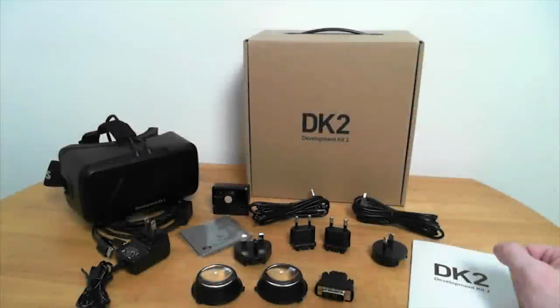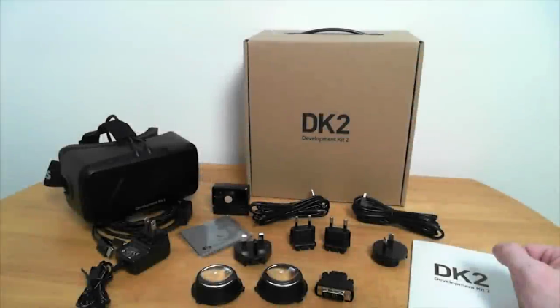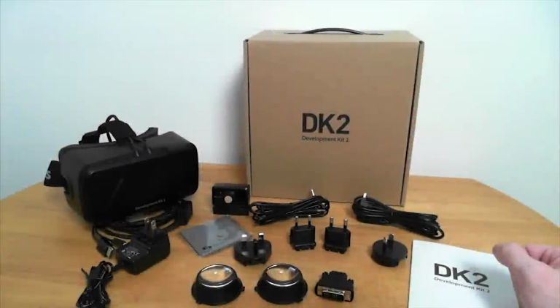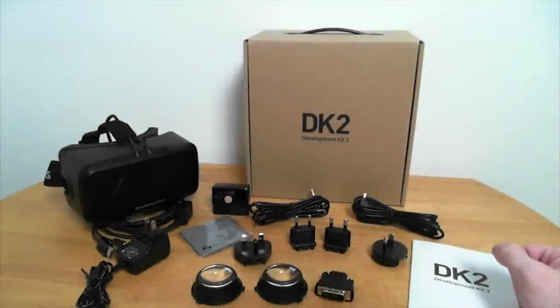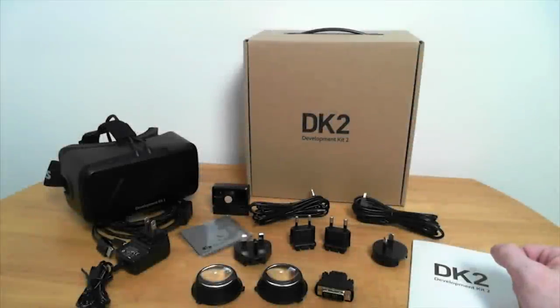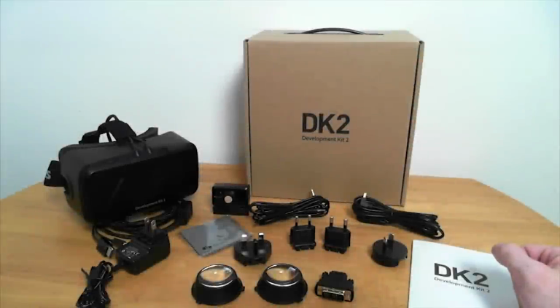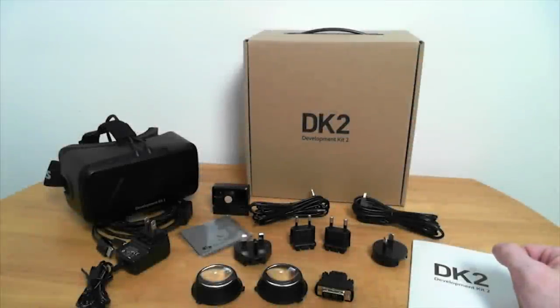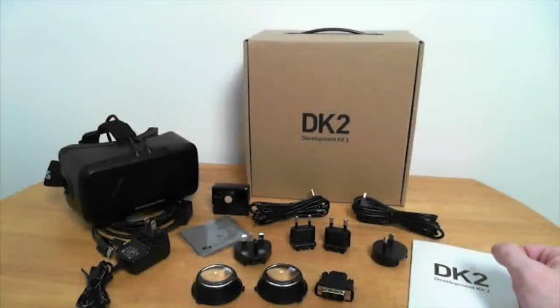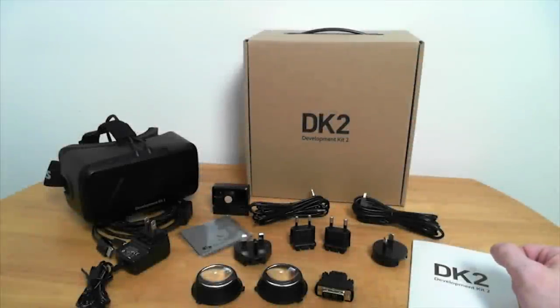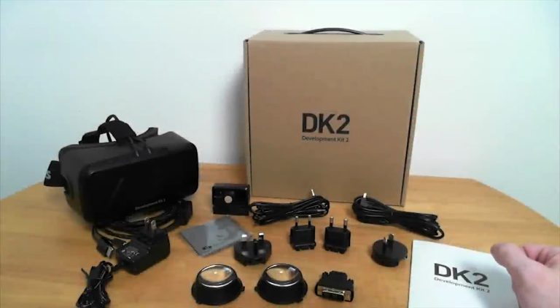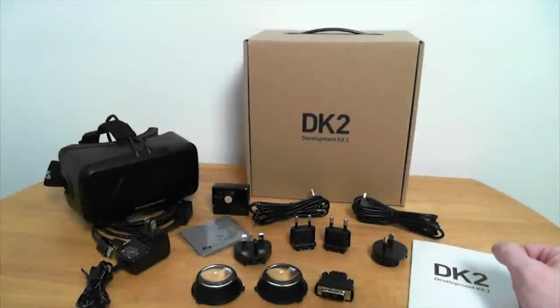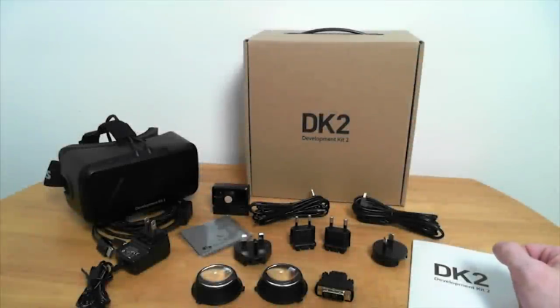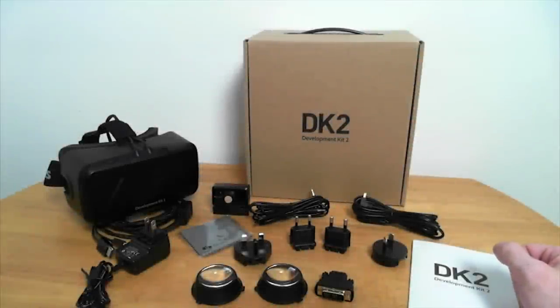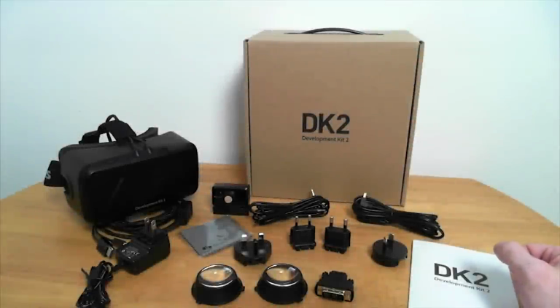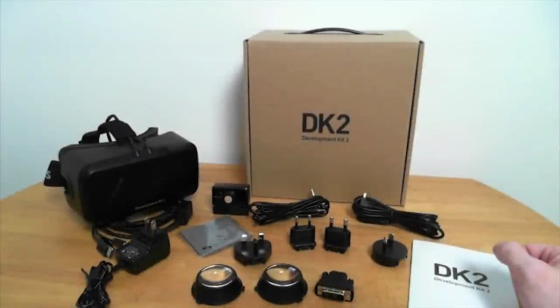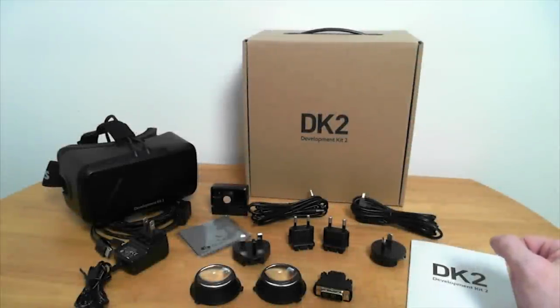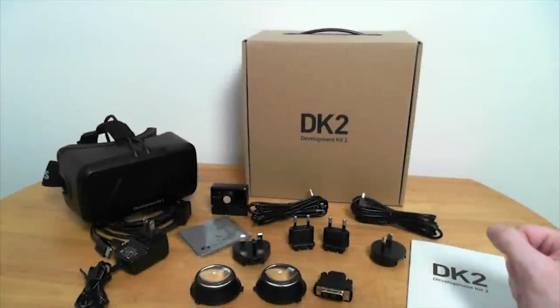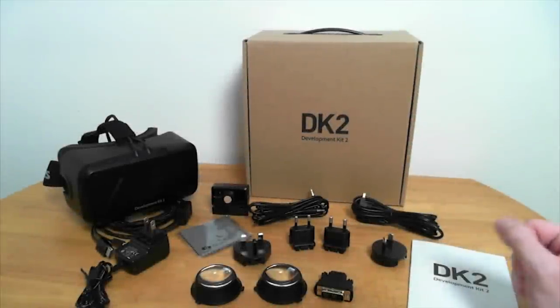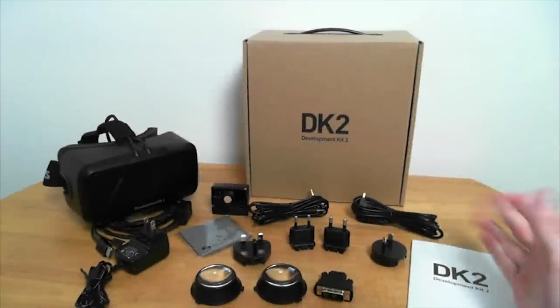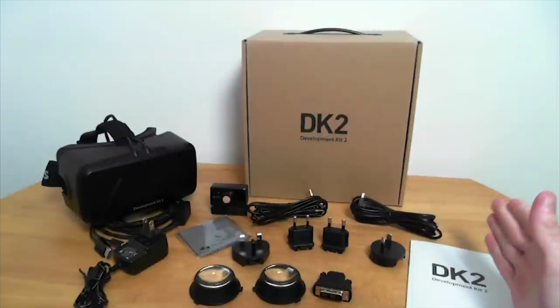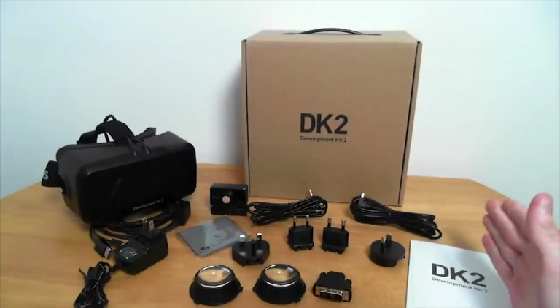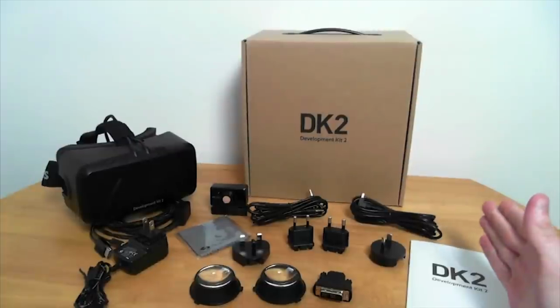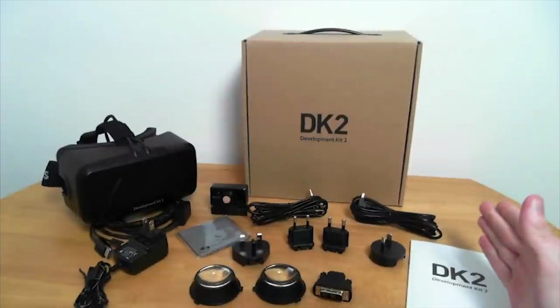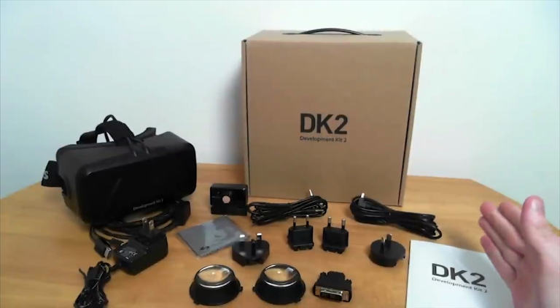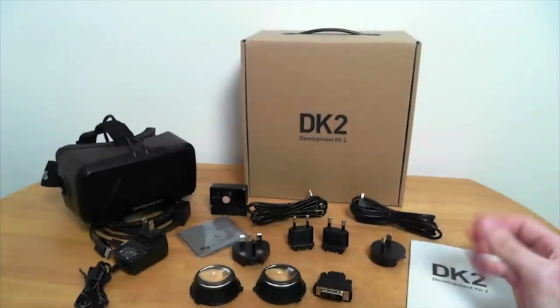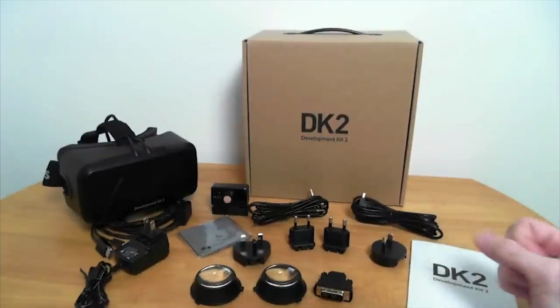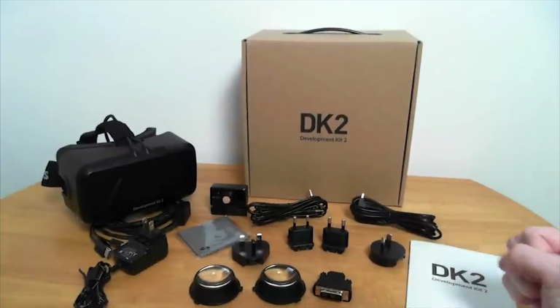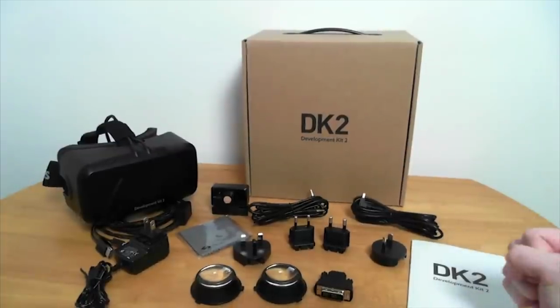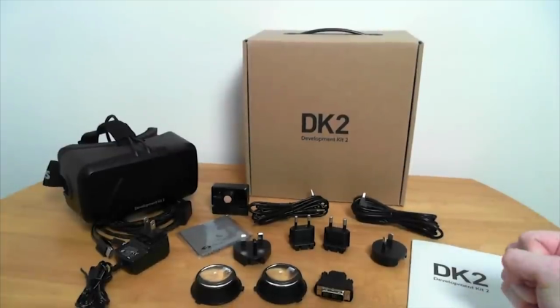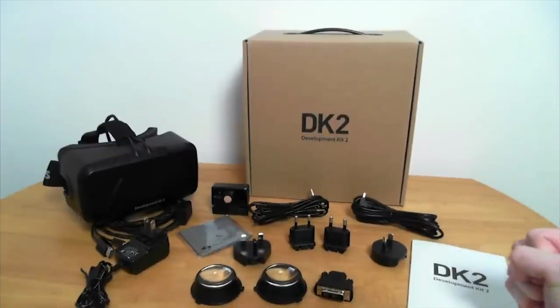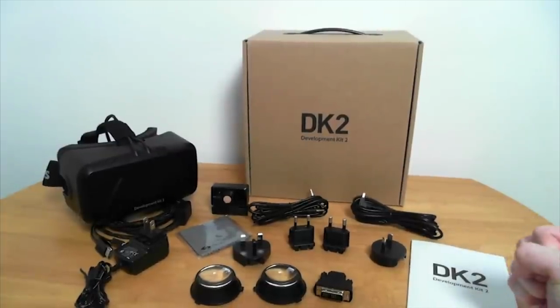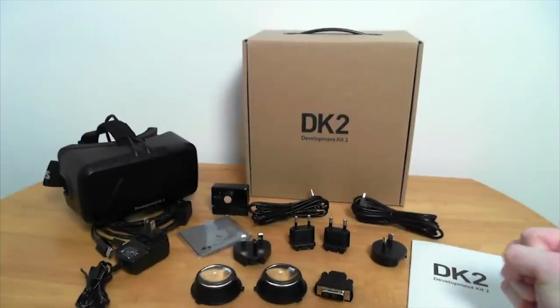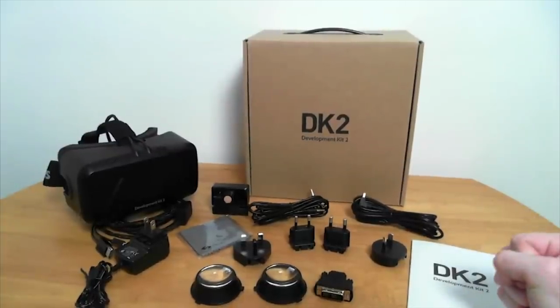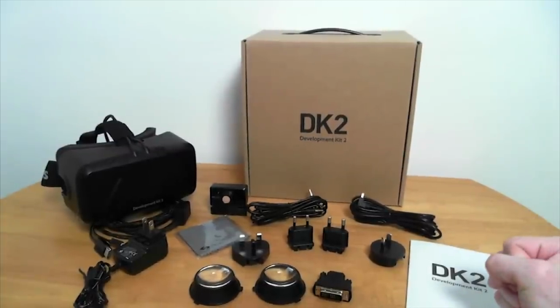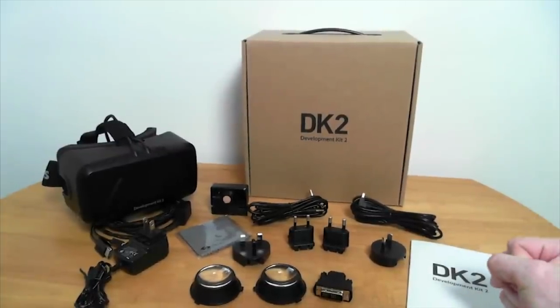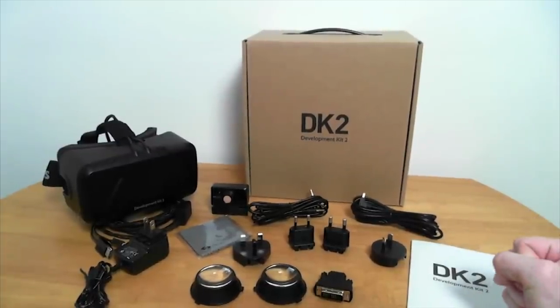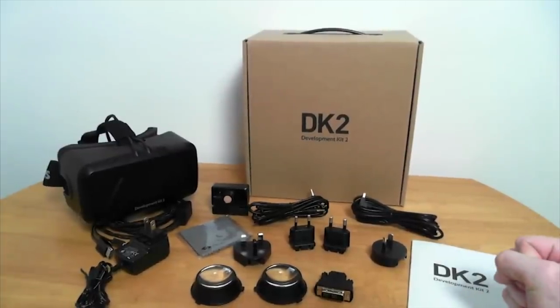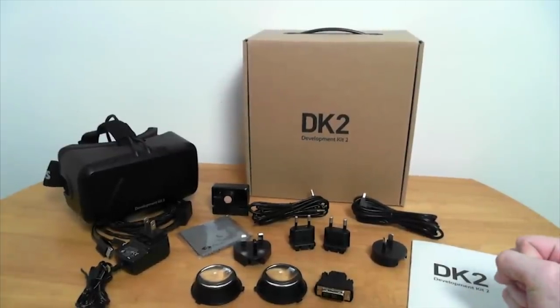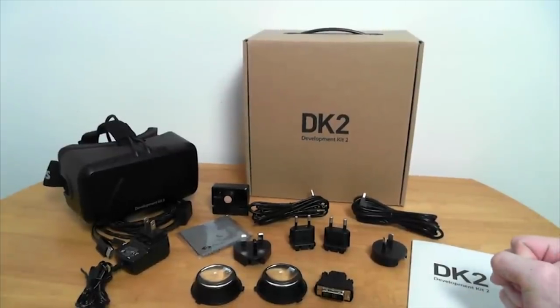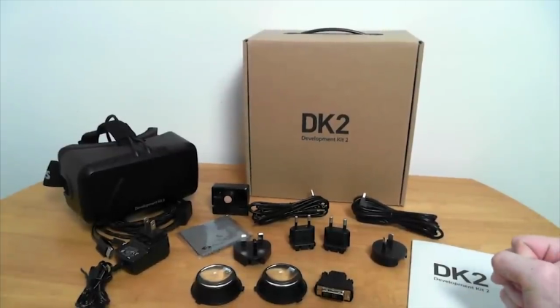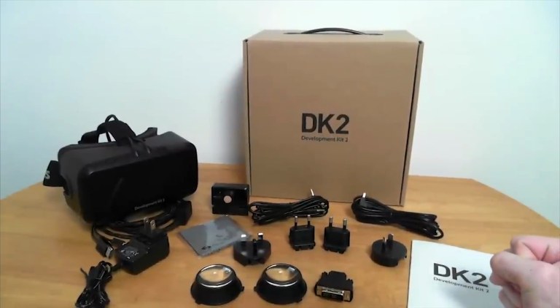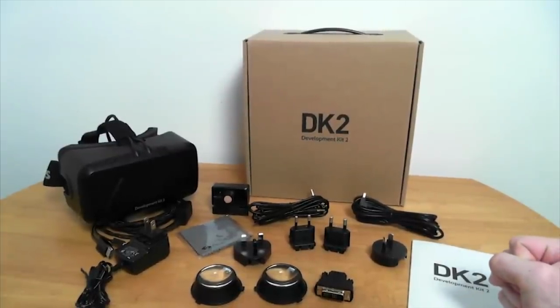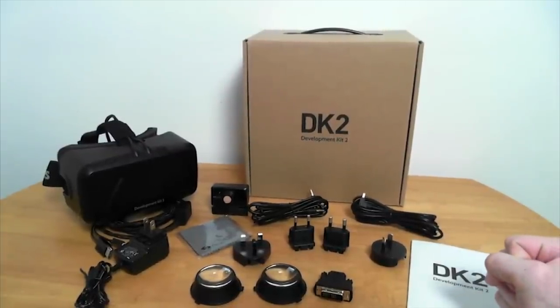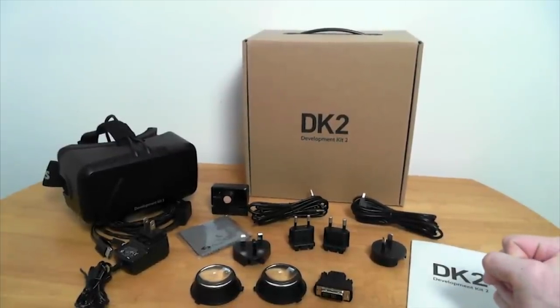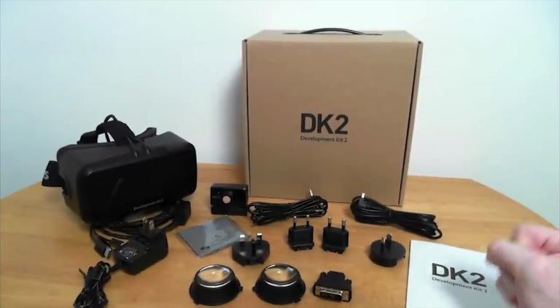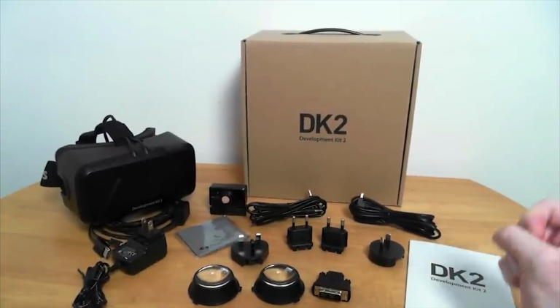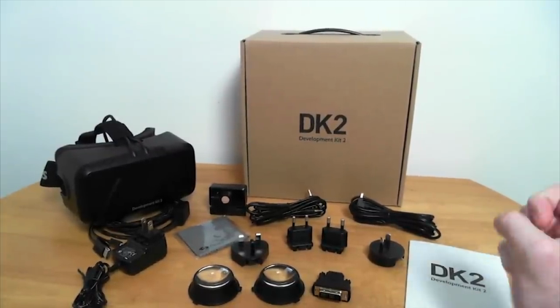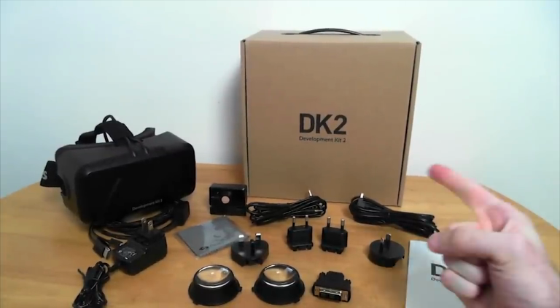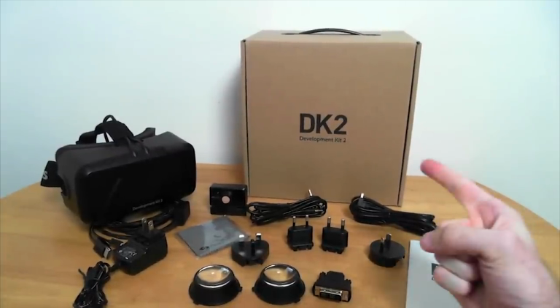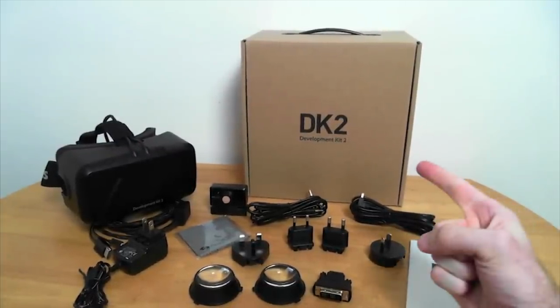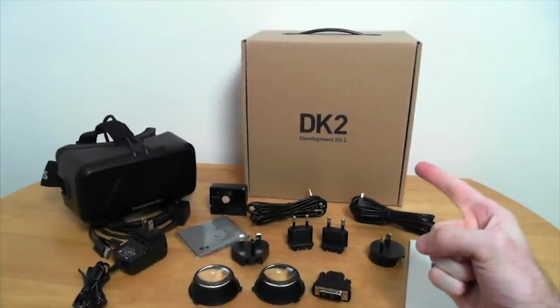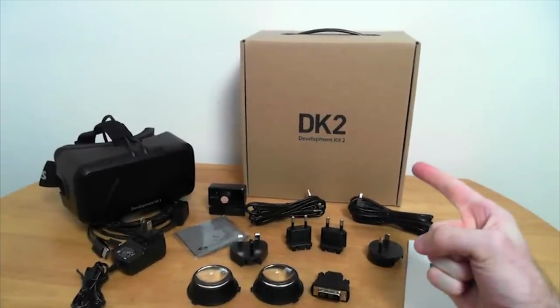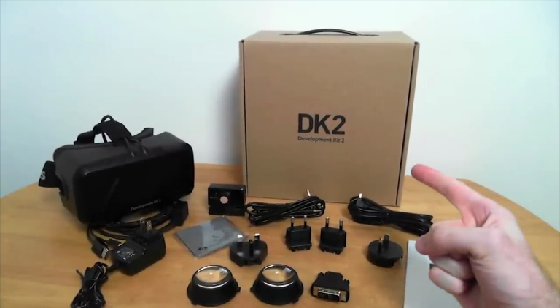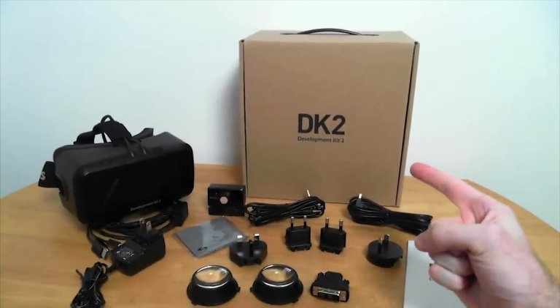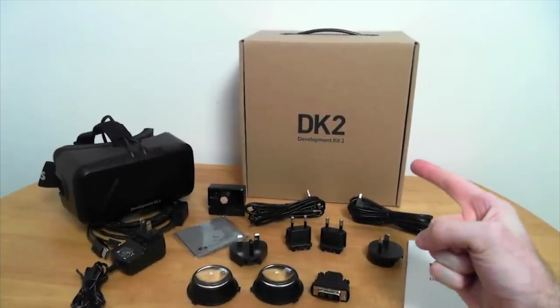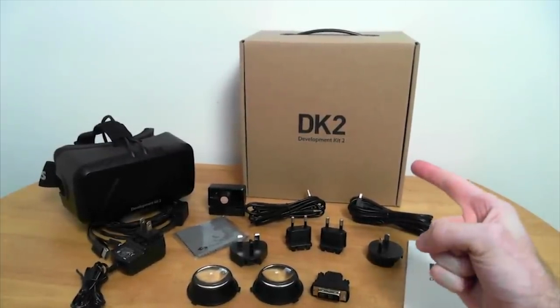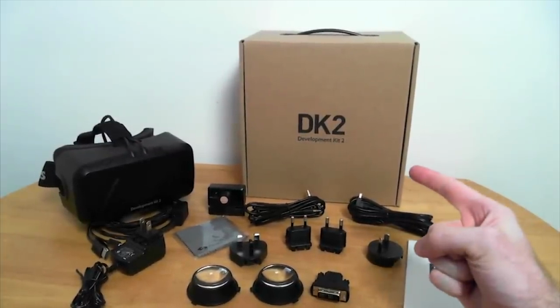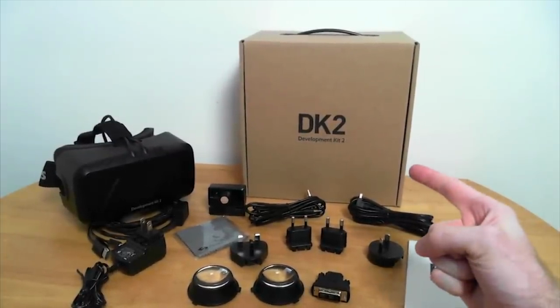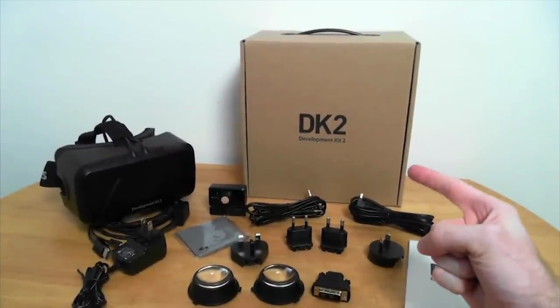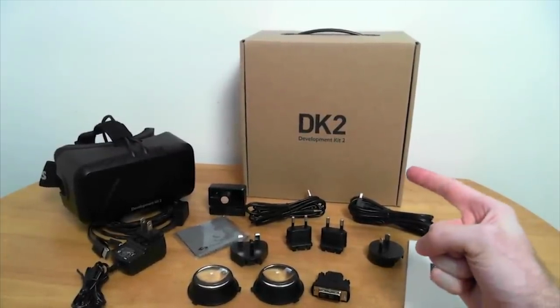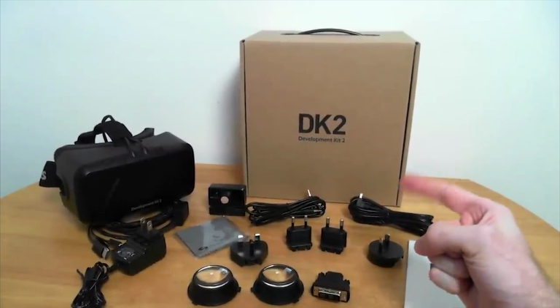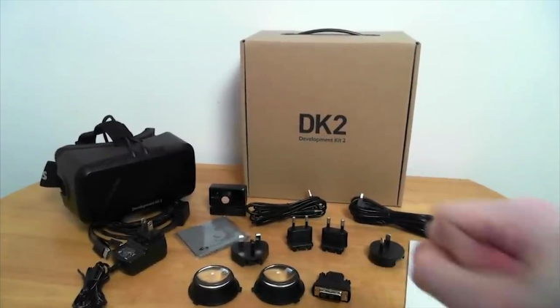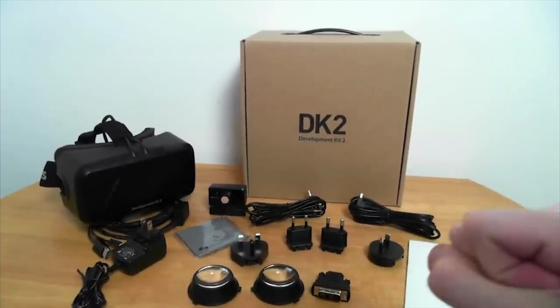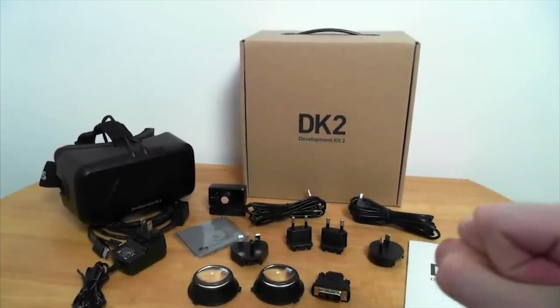Hello everybody, and welcome to ChronoPlays in the real world. As you can see, I got a box today. Yes.